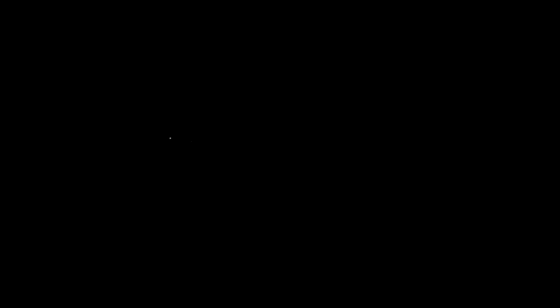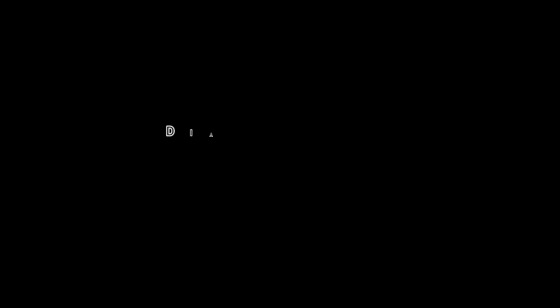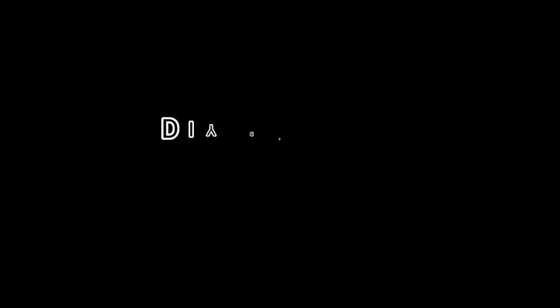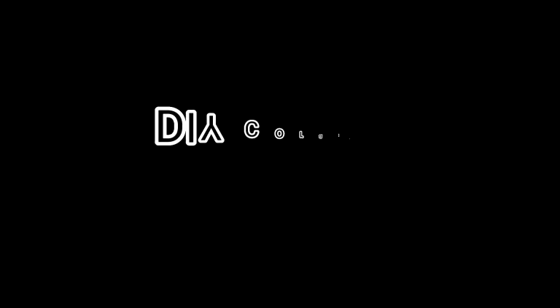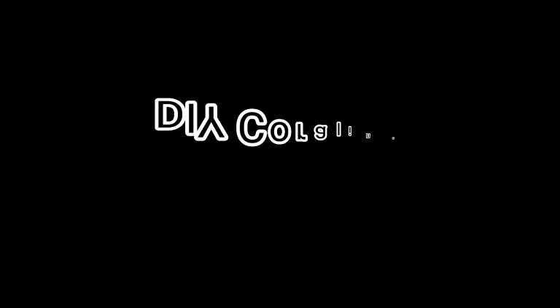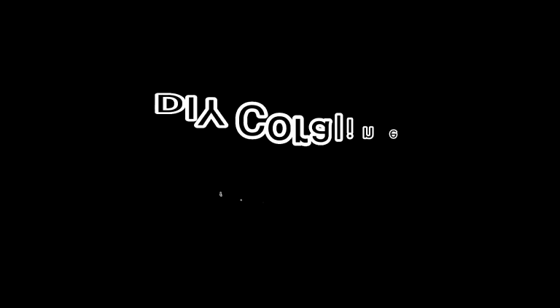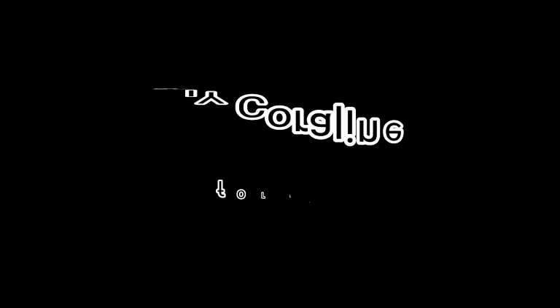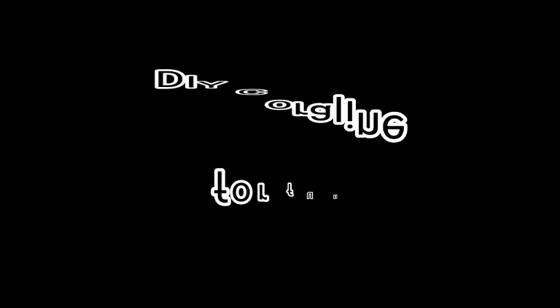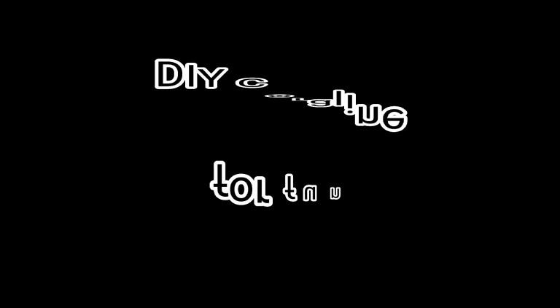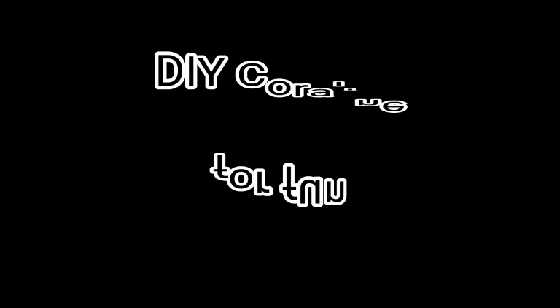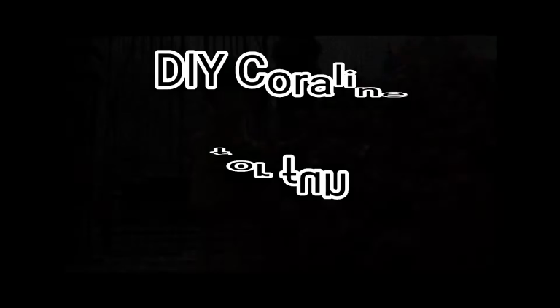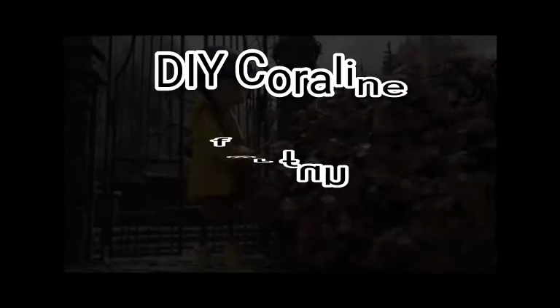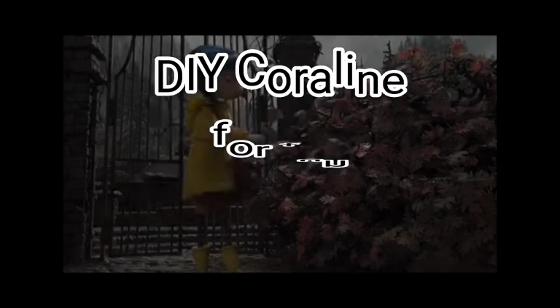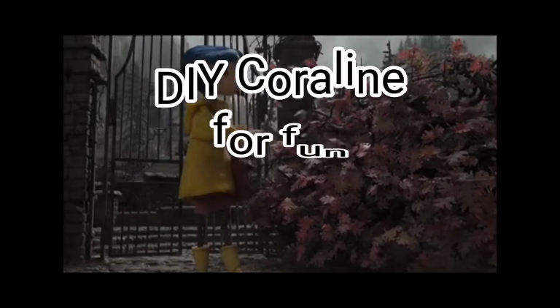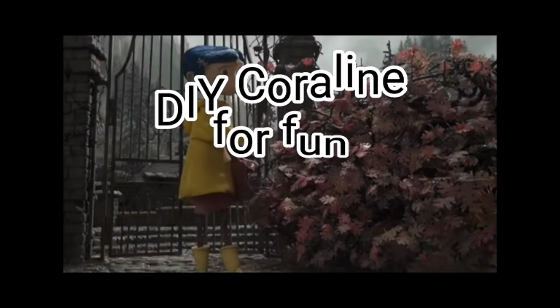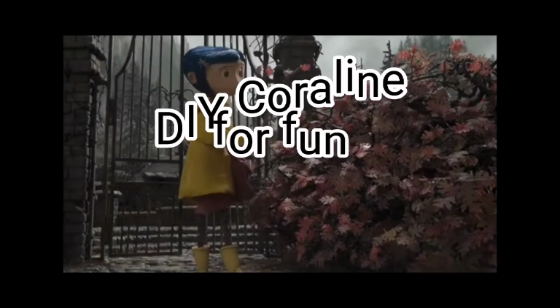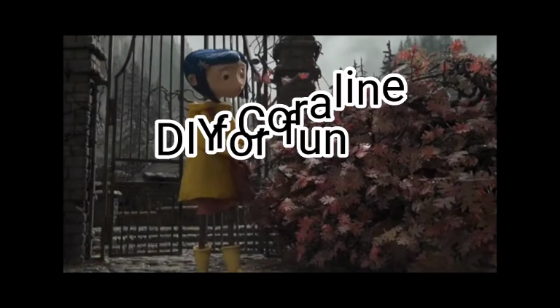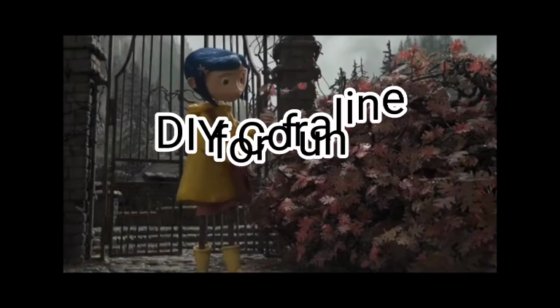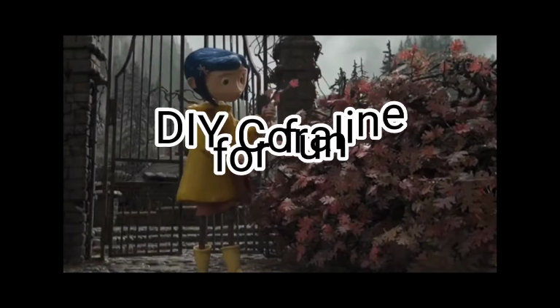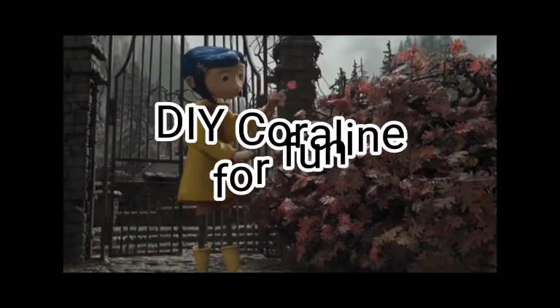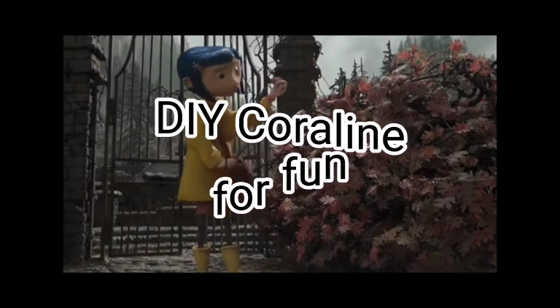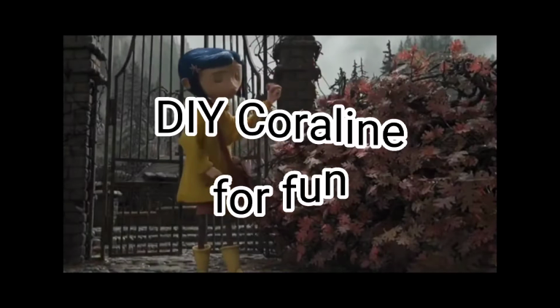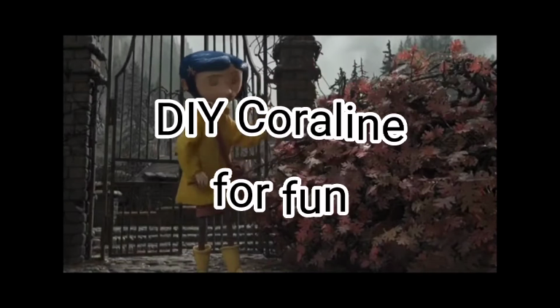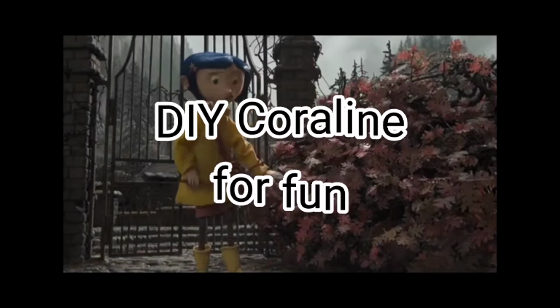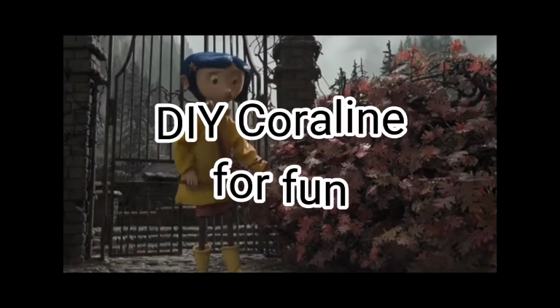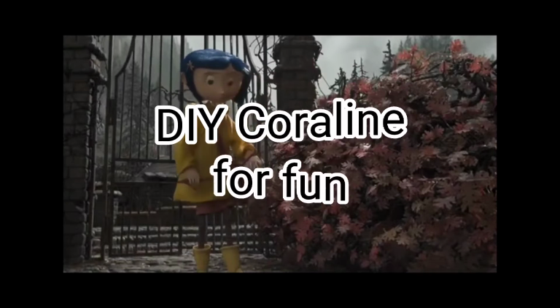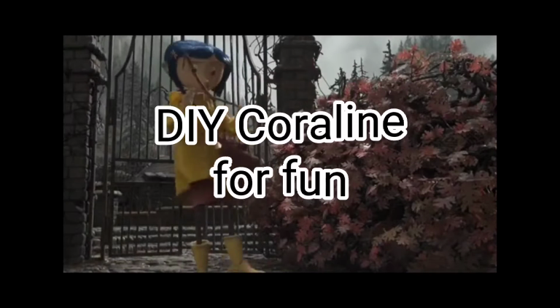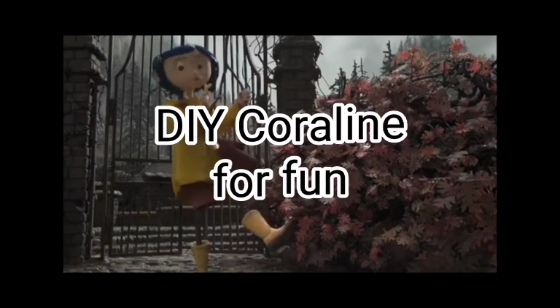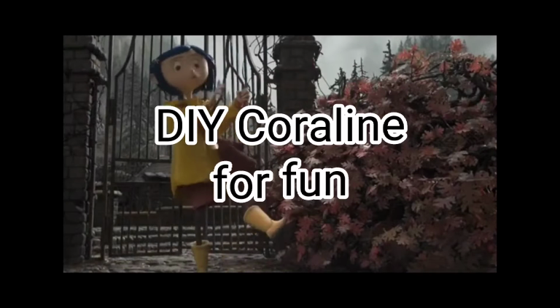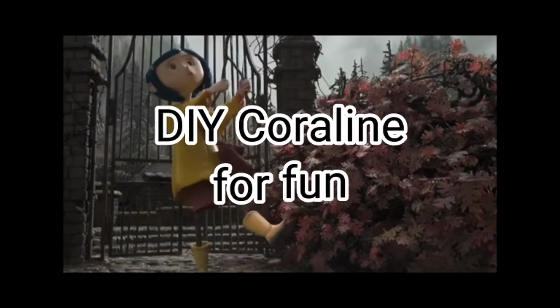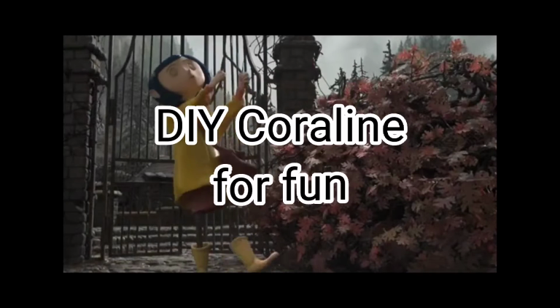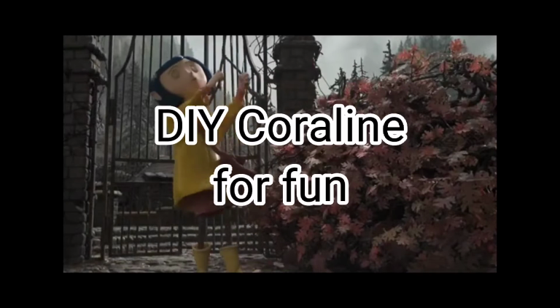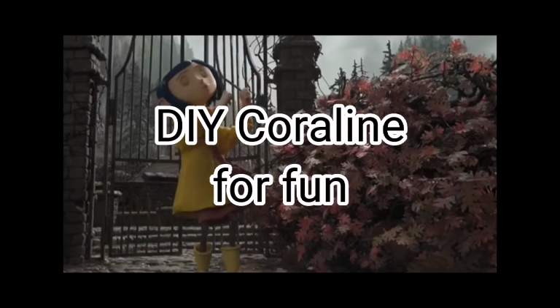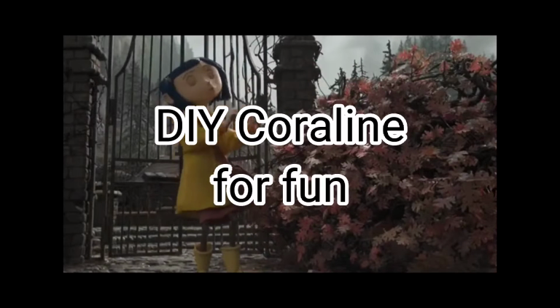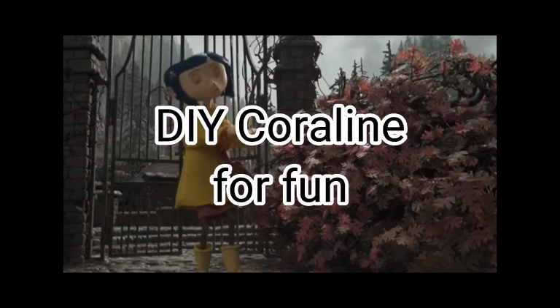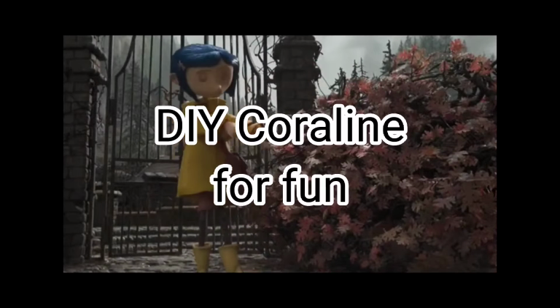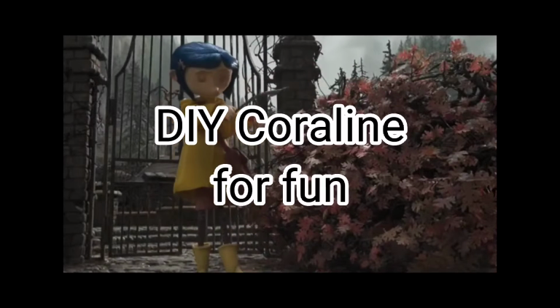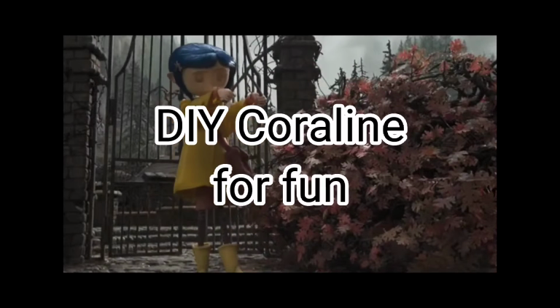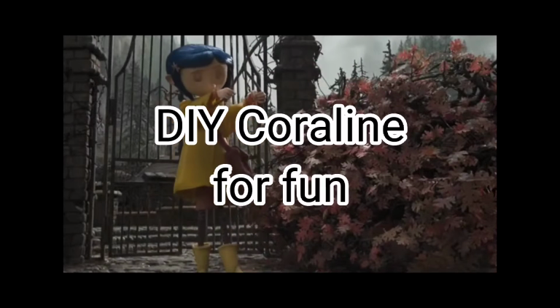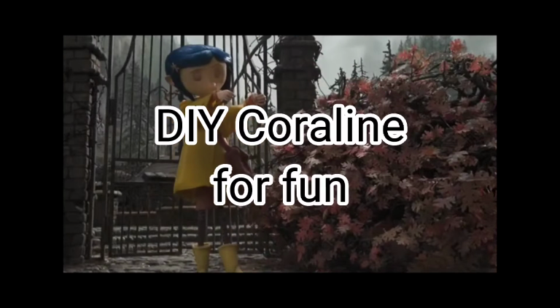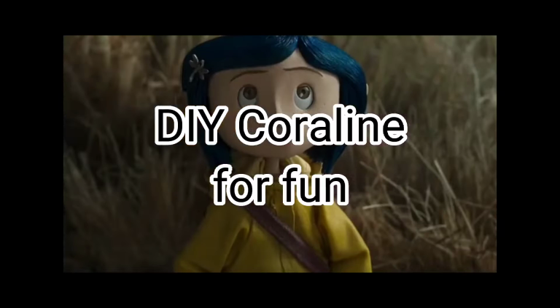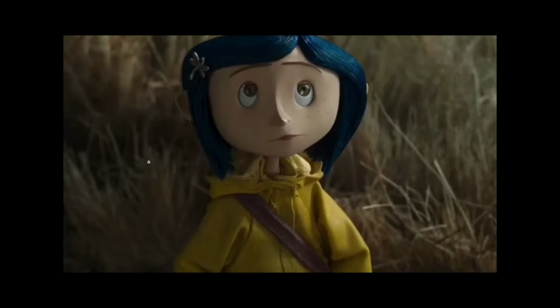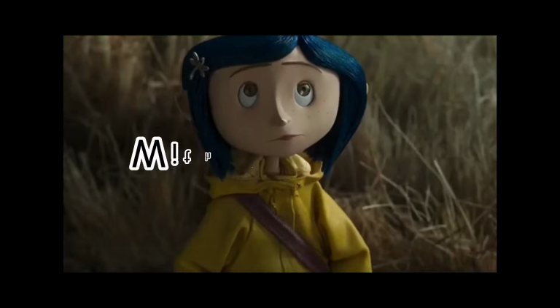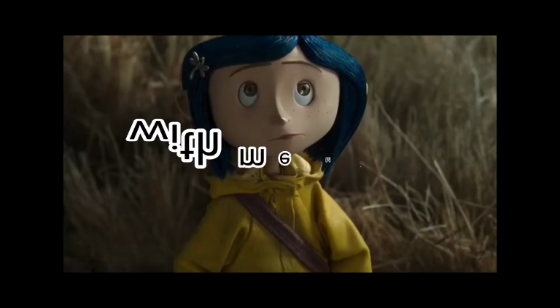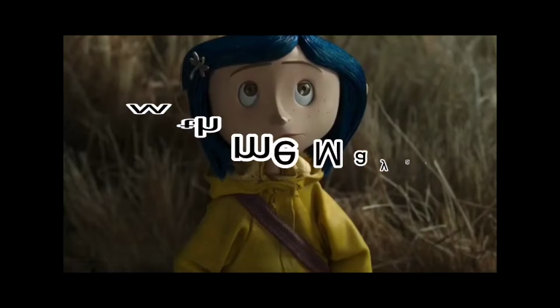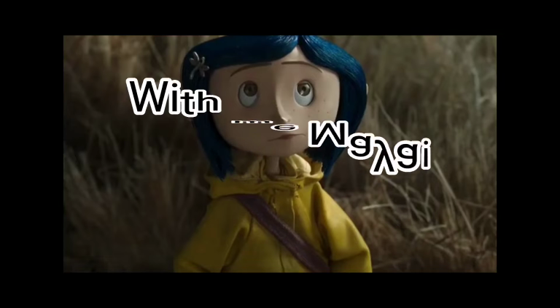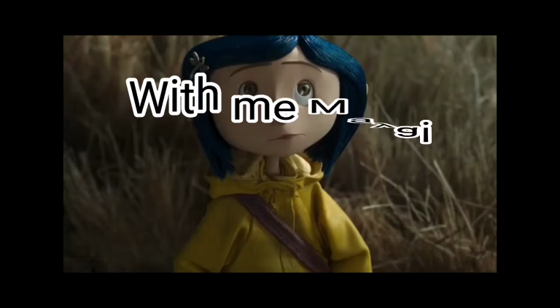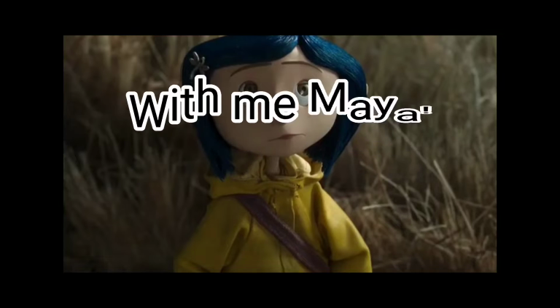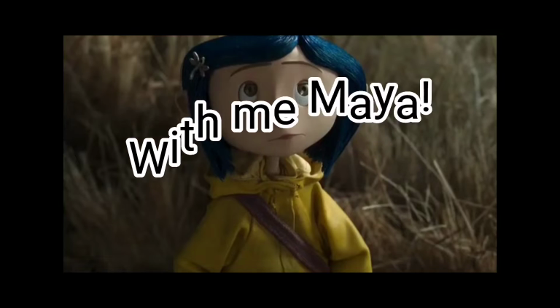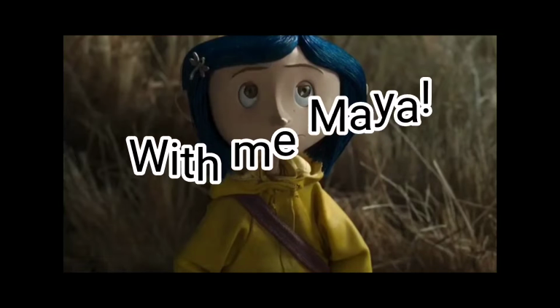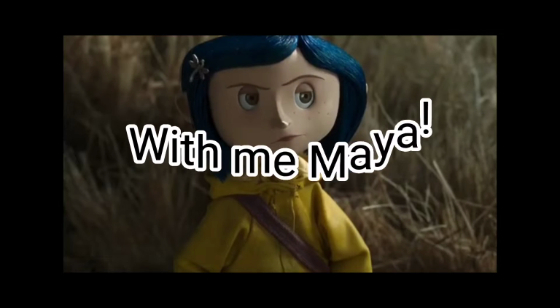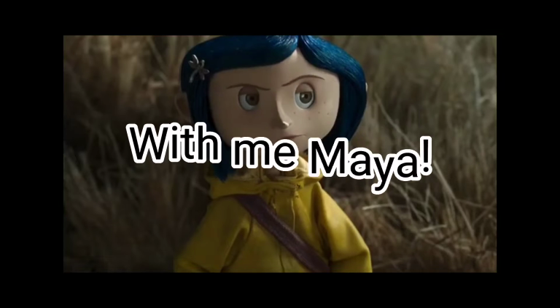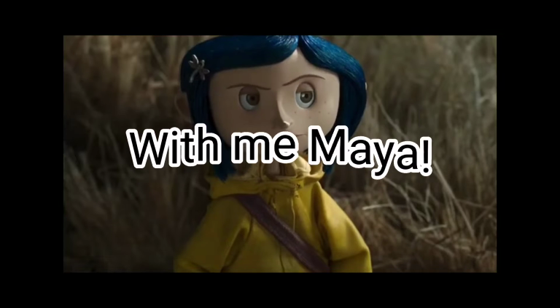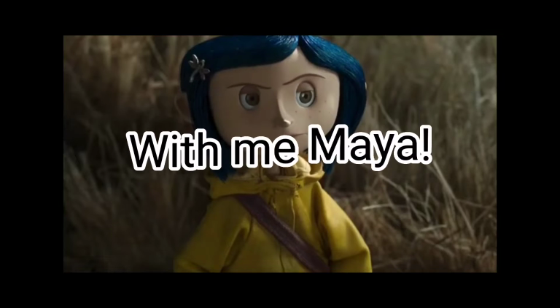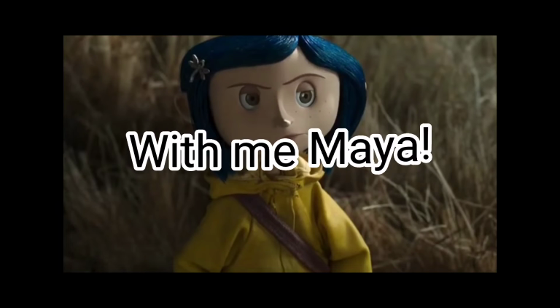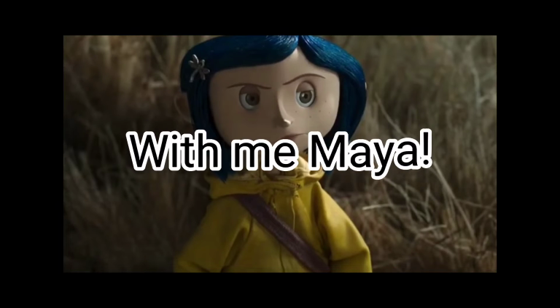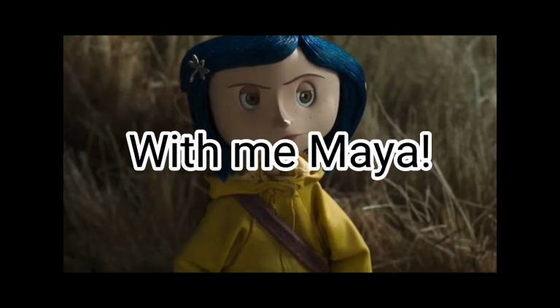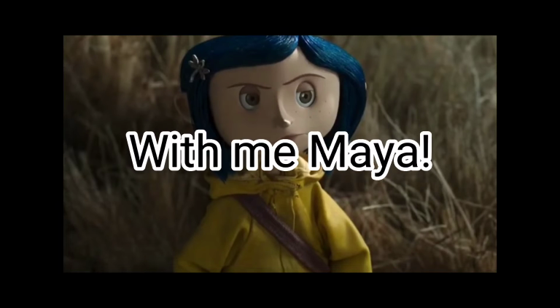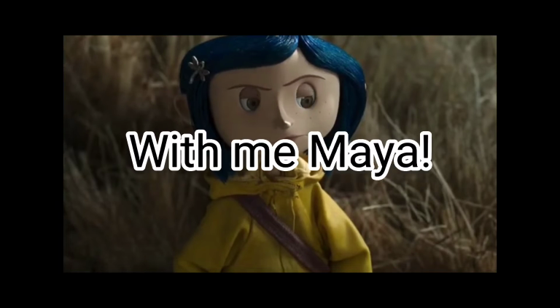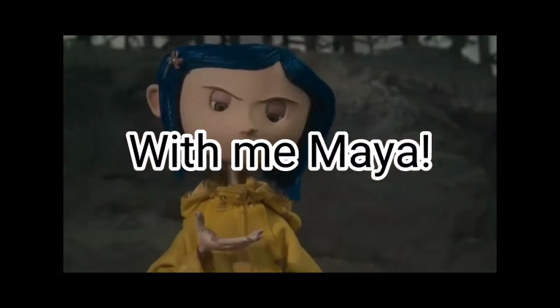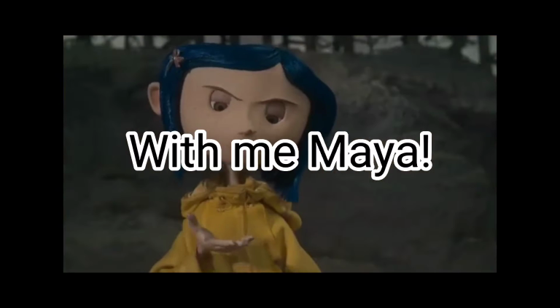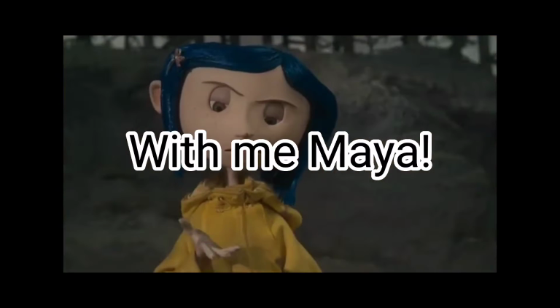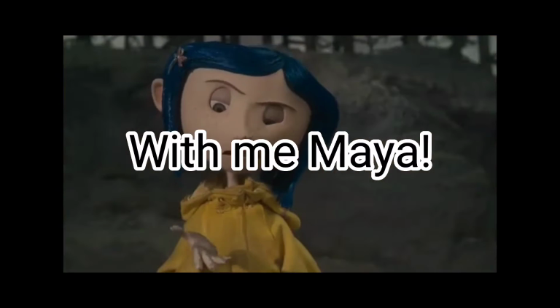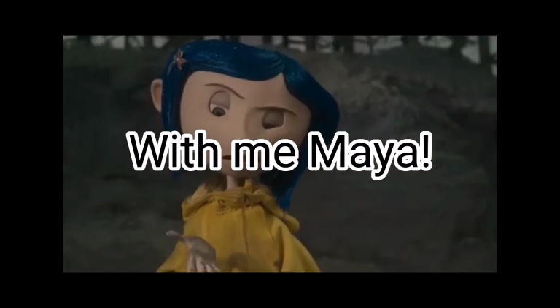Making up a song about Coraline. She's a peach, she's a doll, she's a pal of mine.